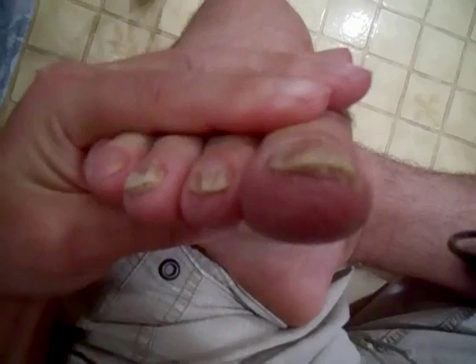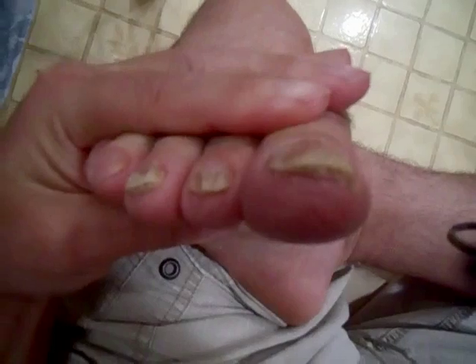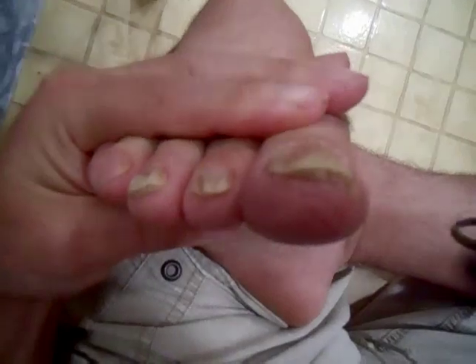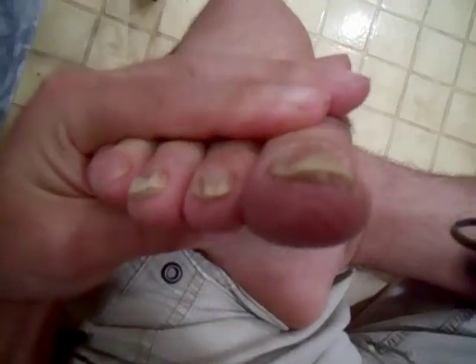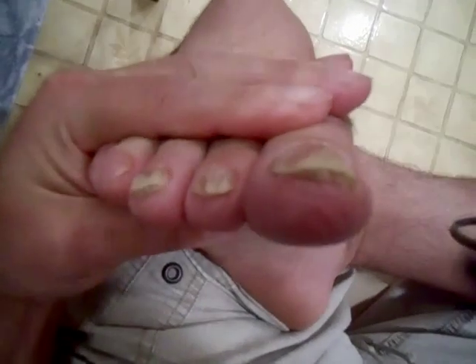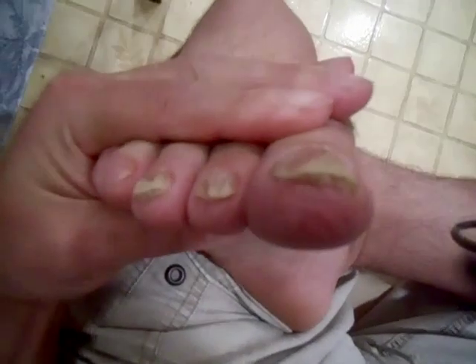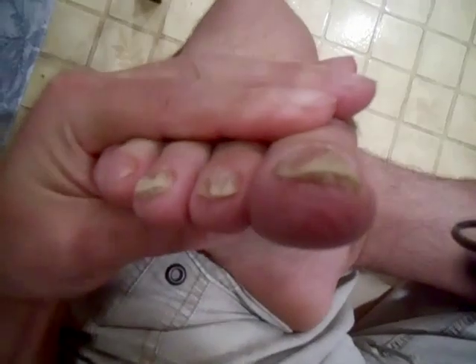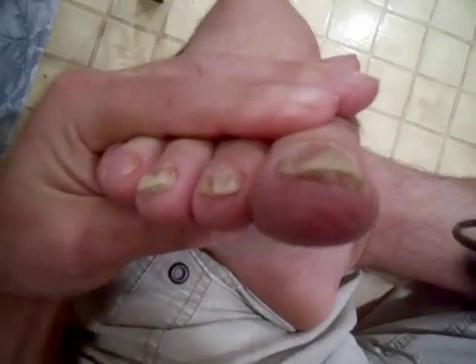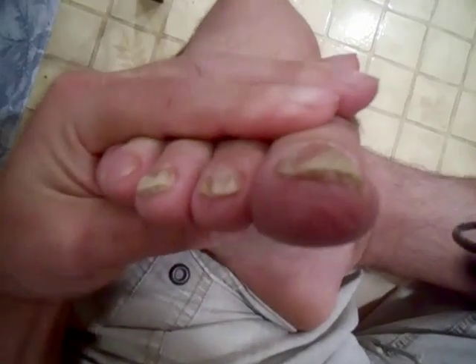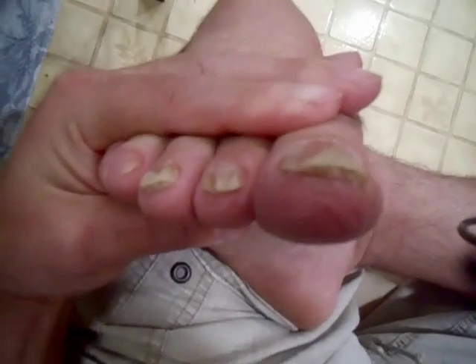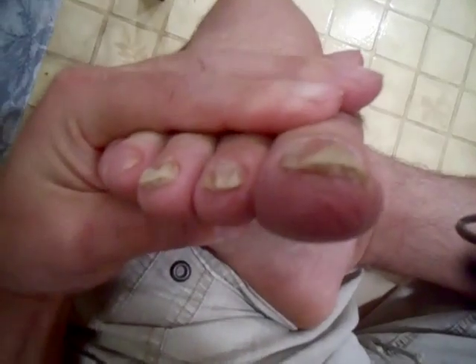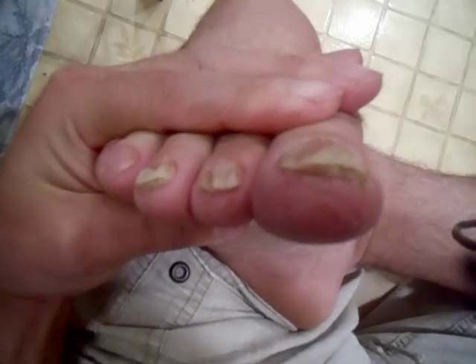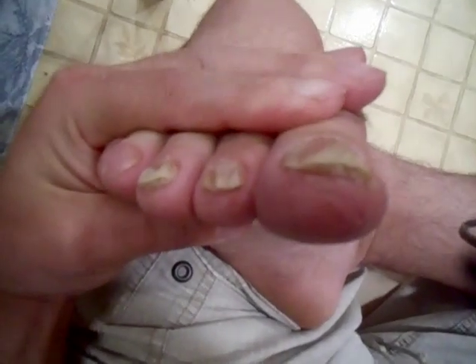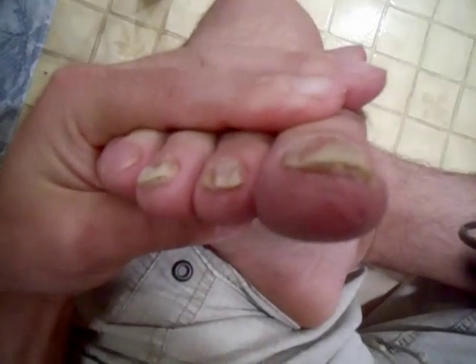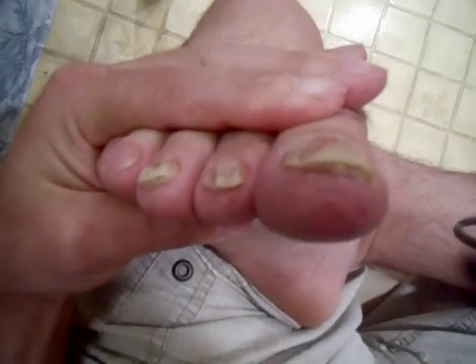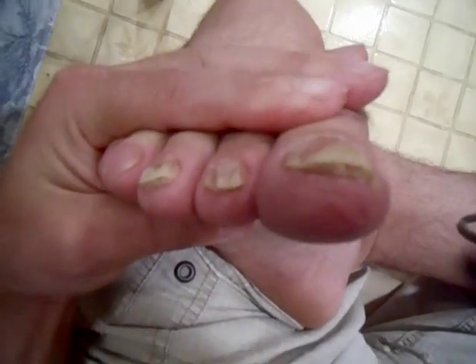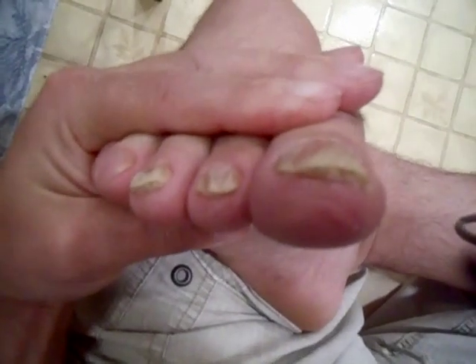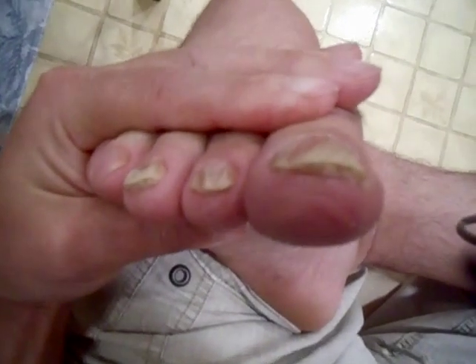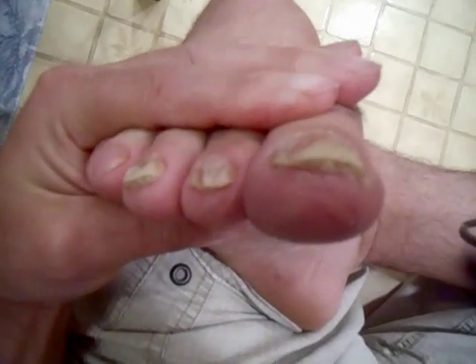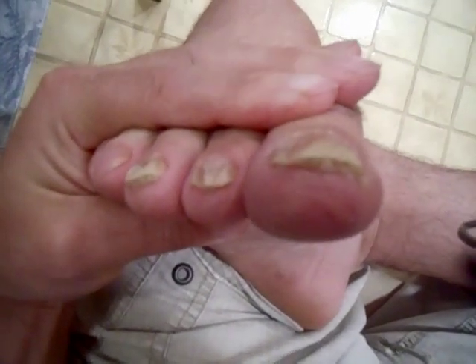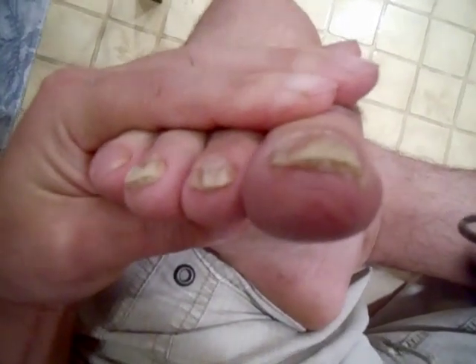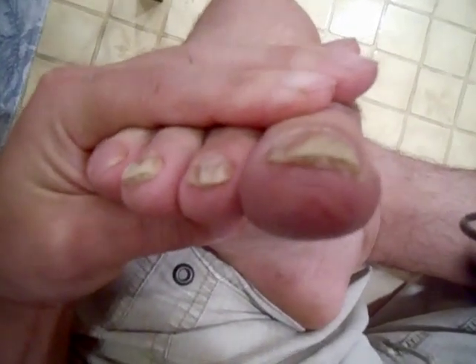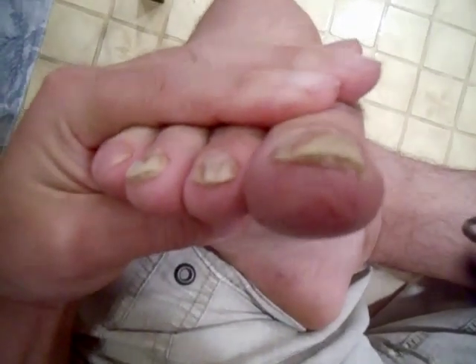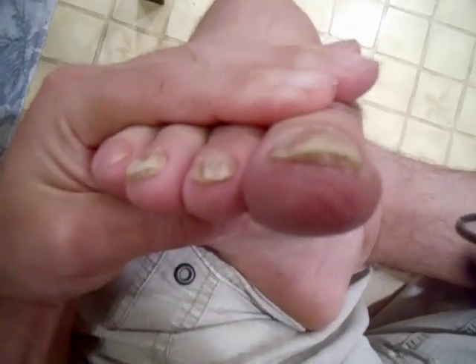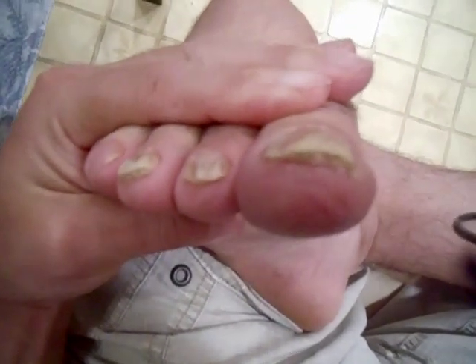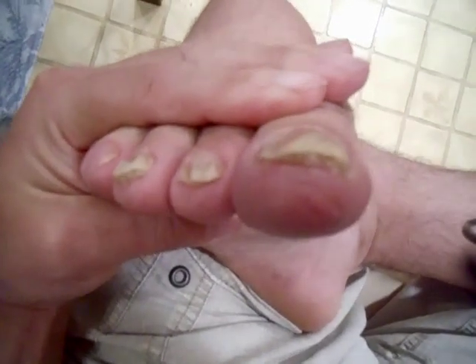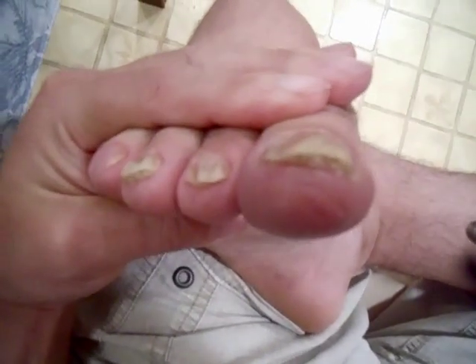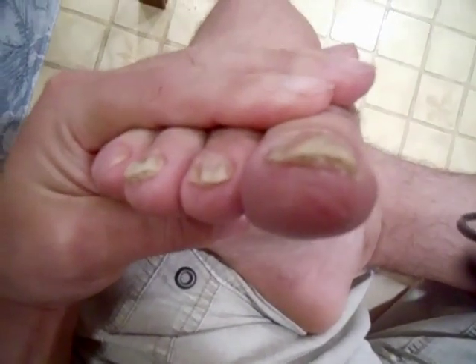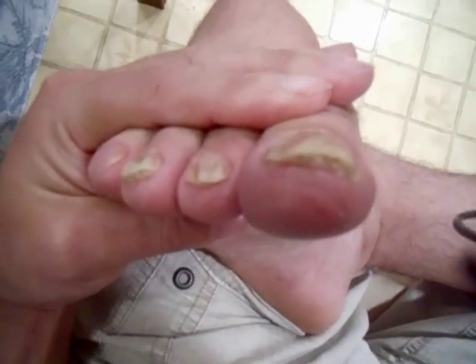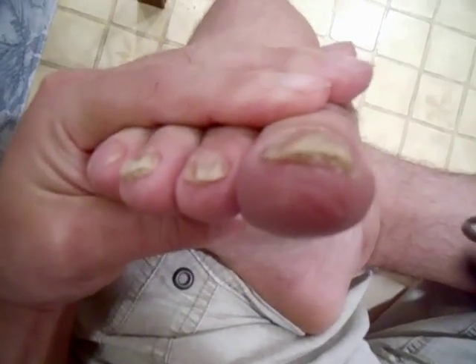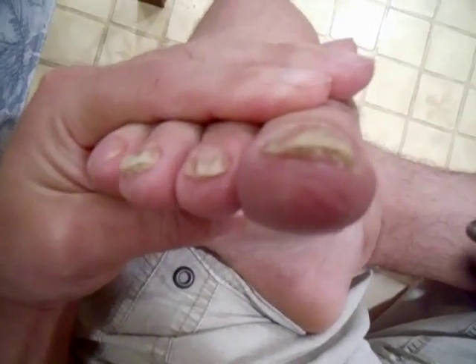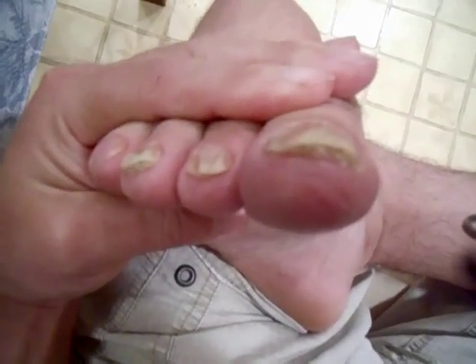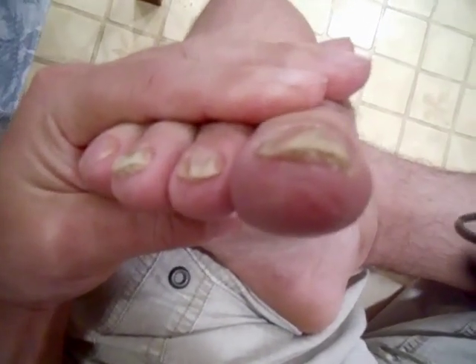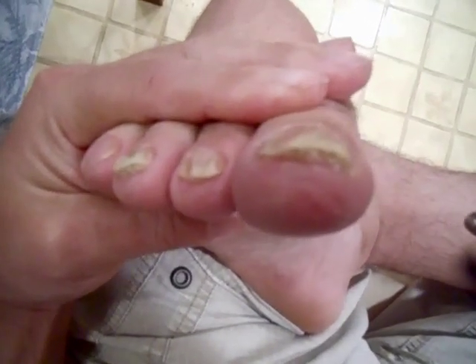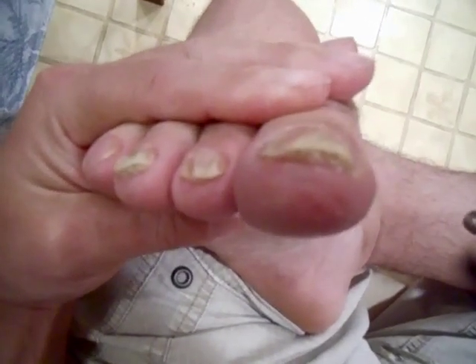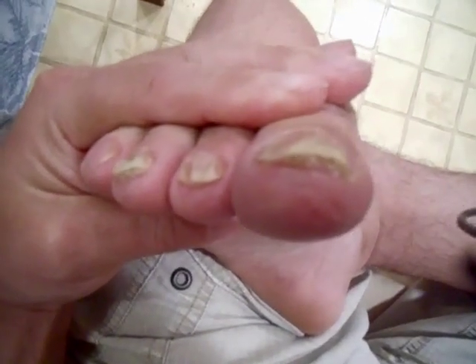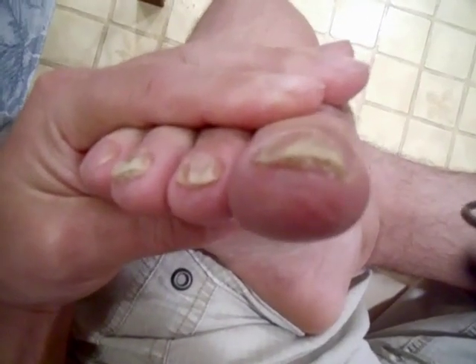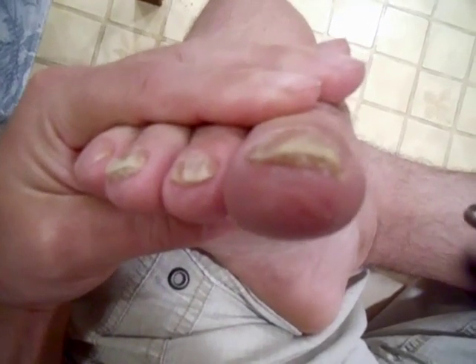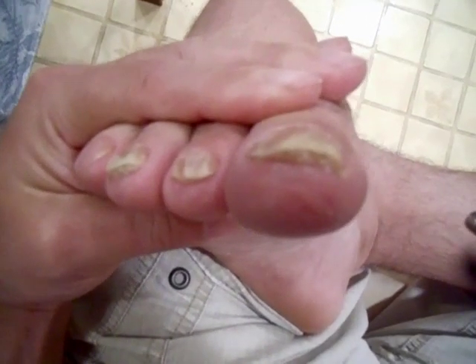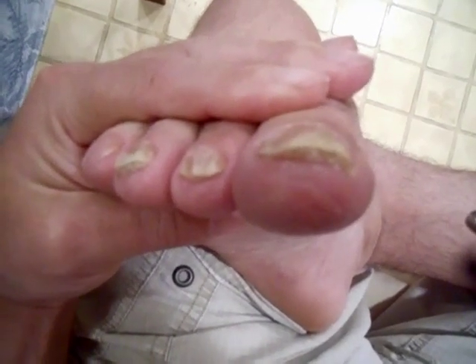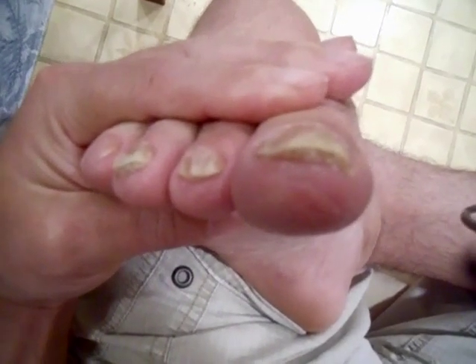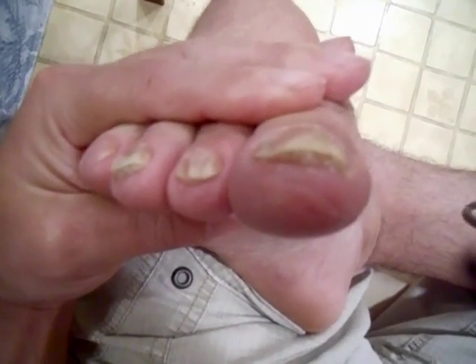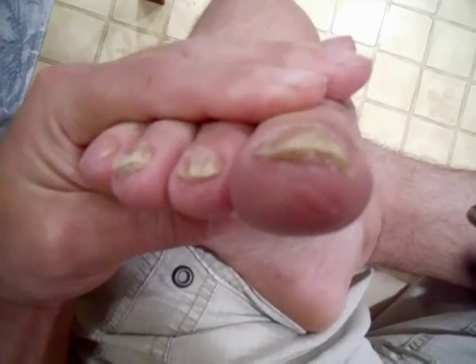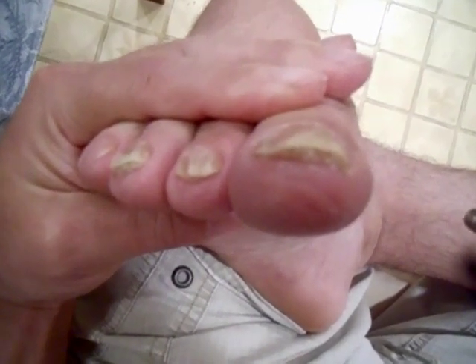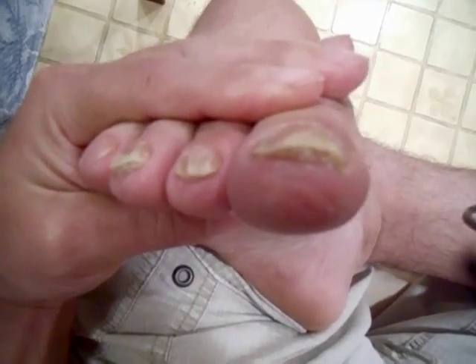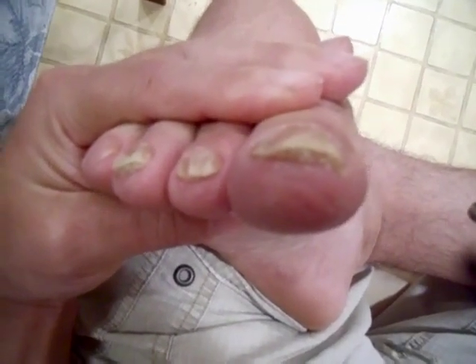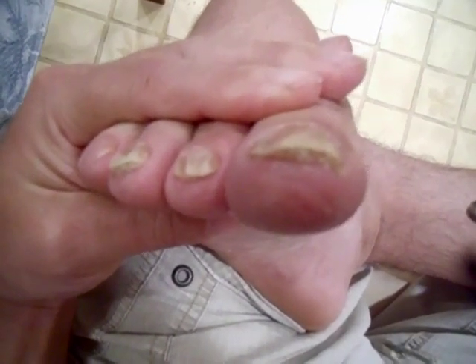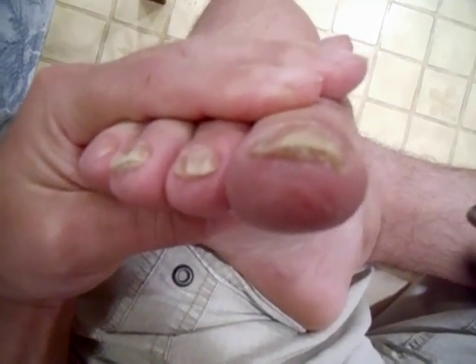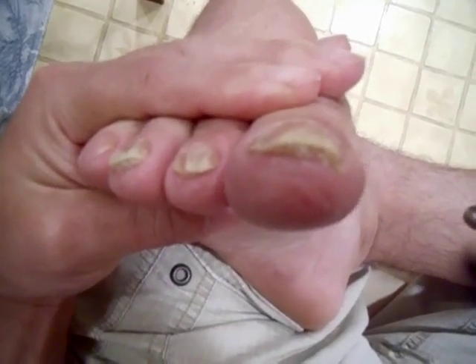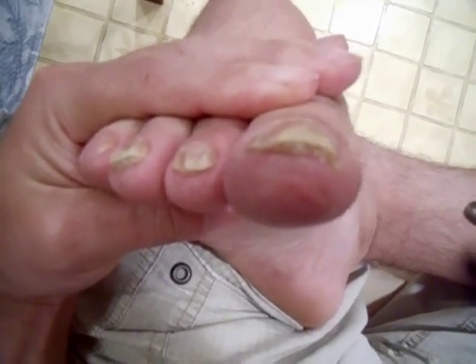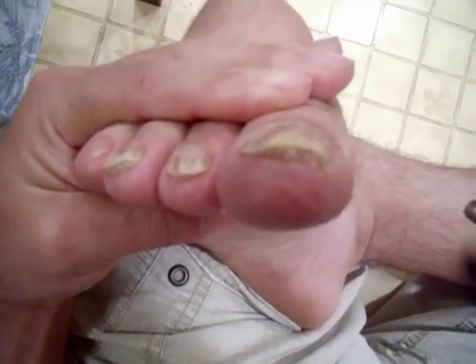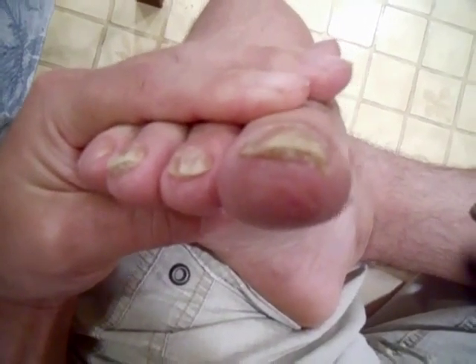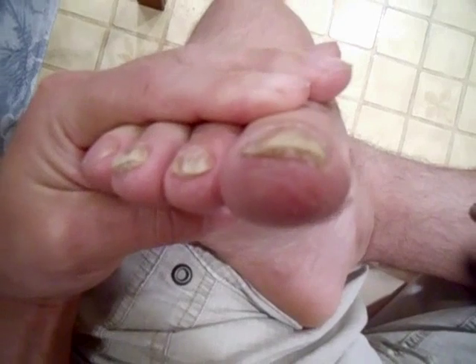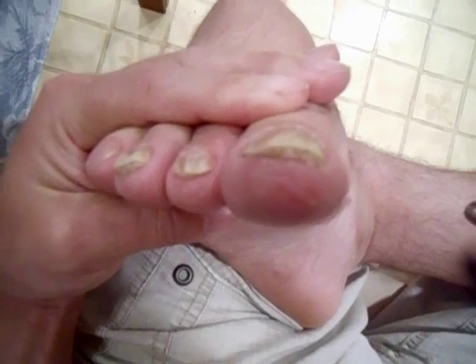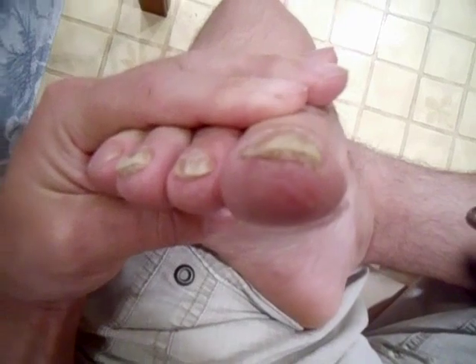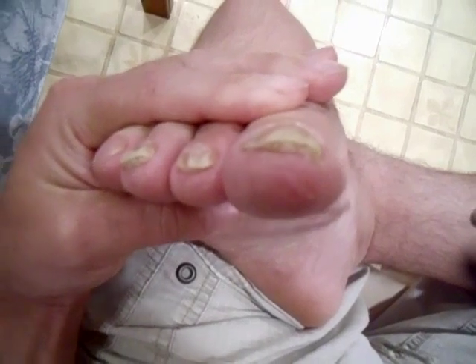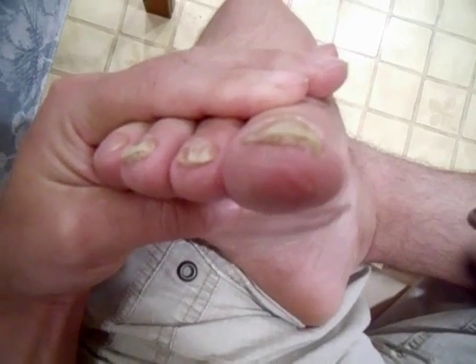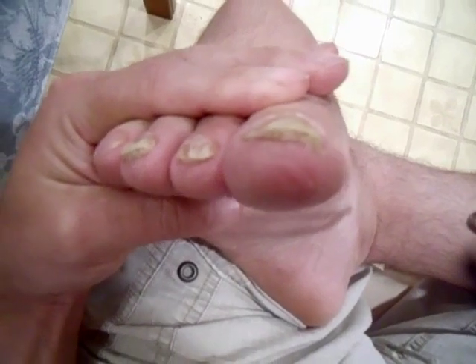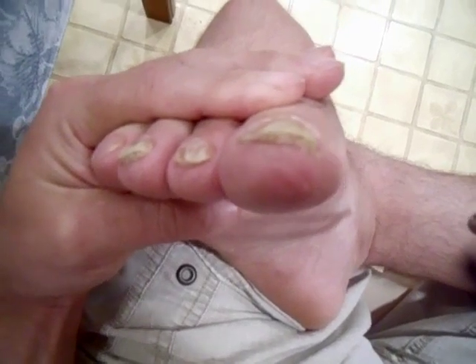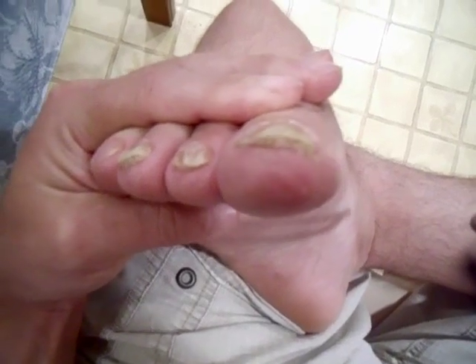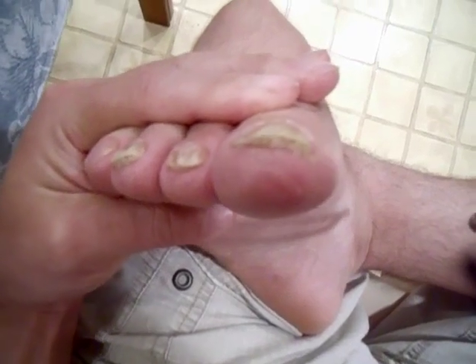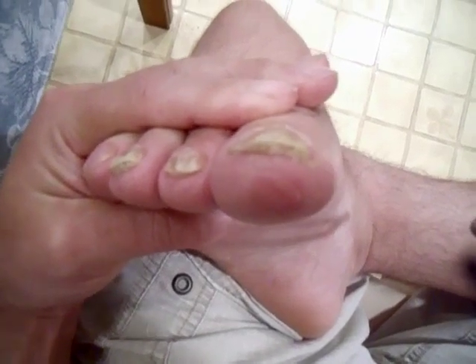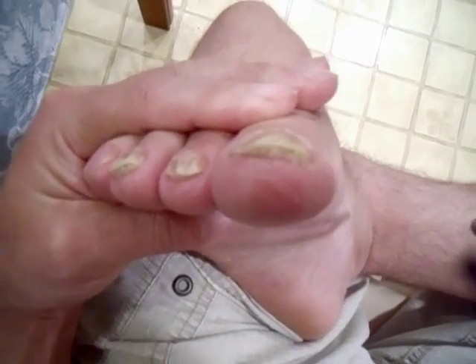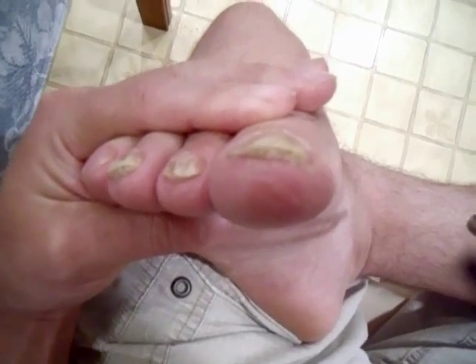Hello, as you can see, I'm suffering from nail fungus. Nails are detached from the skin. It's very unsightly. I don't like it.